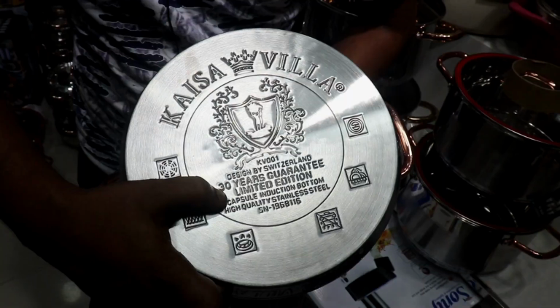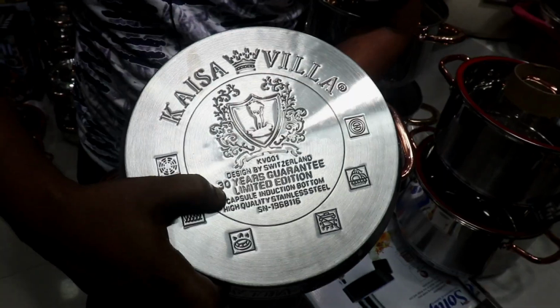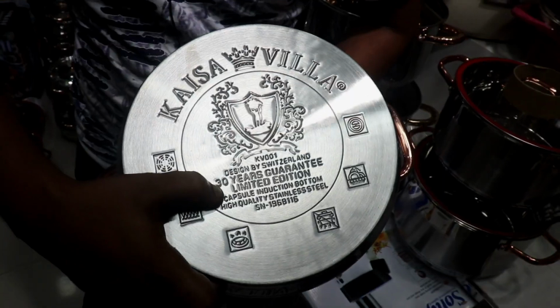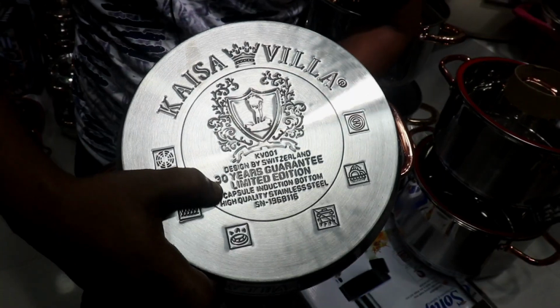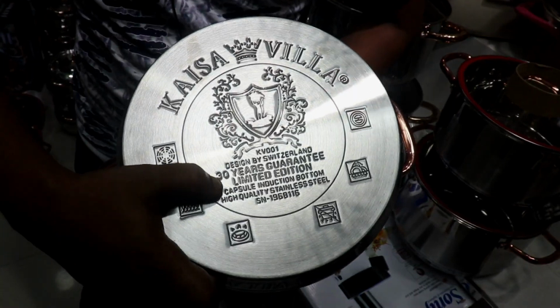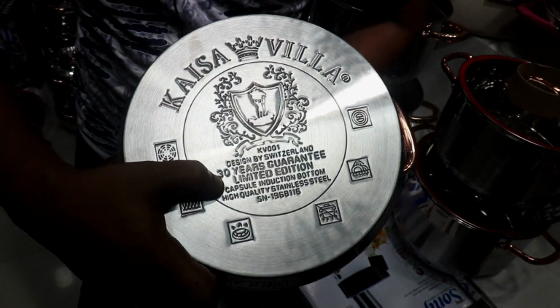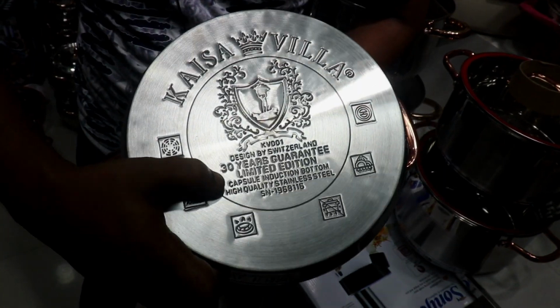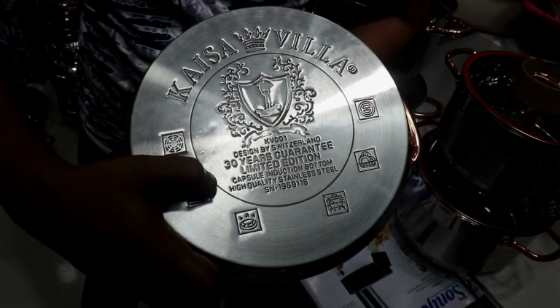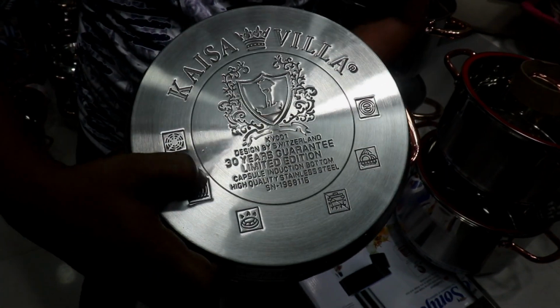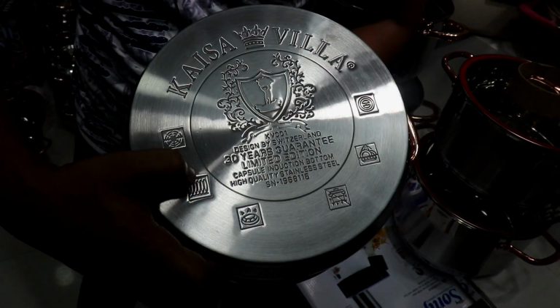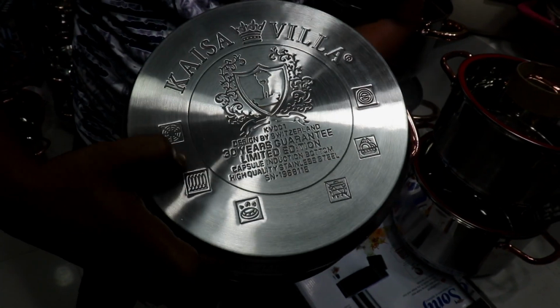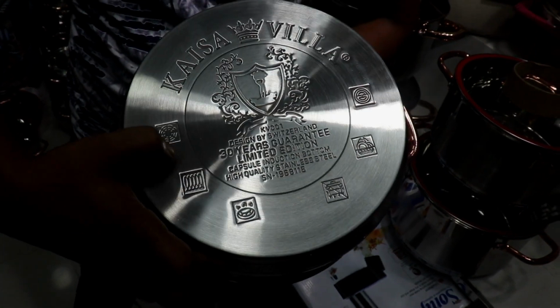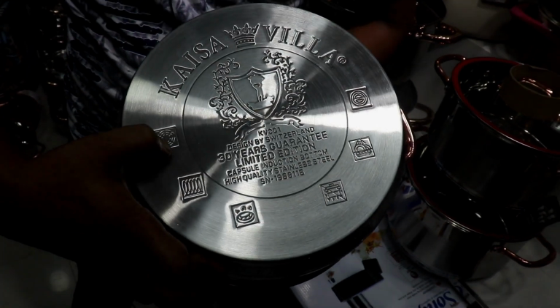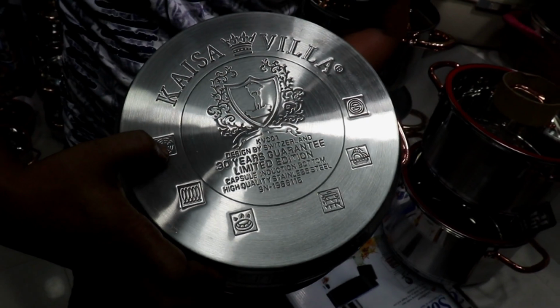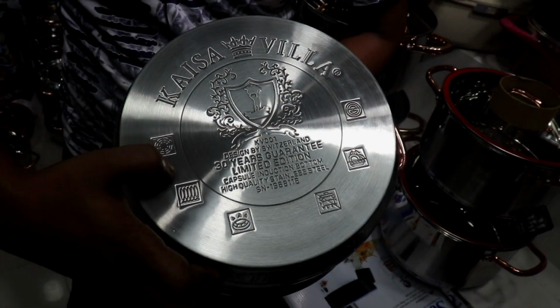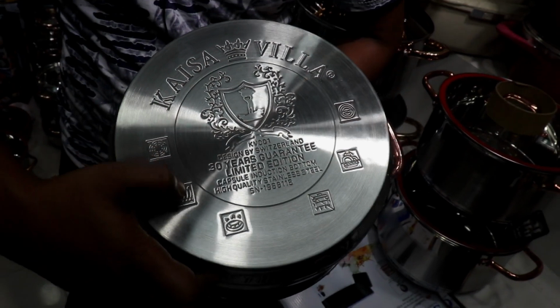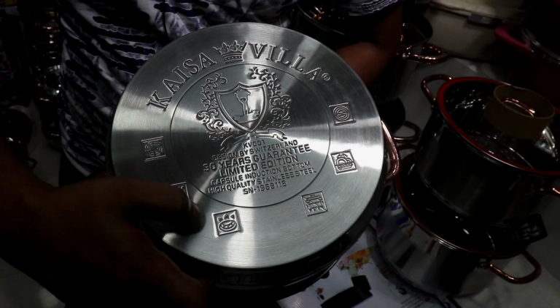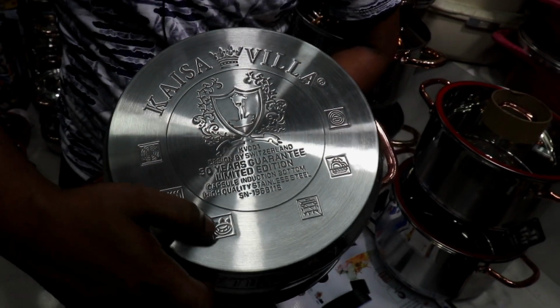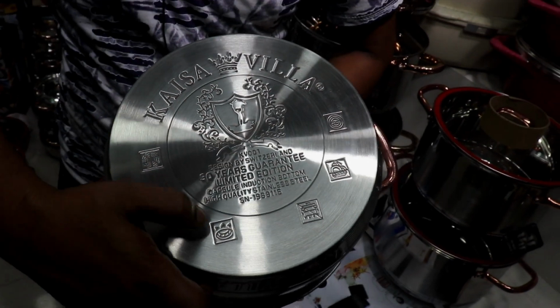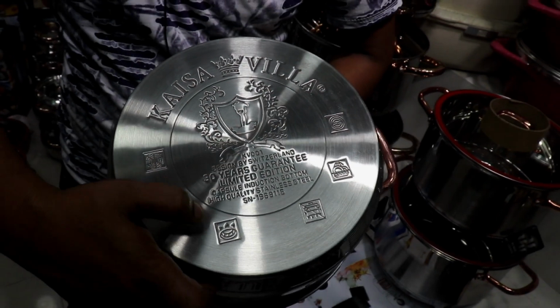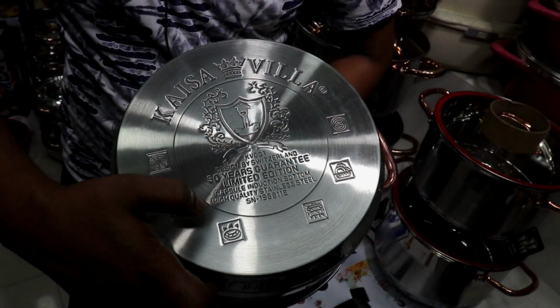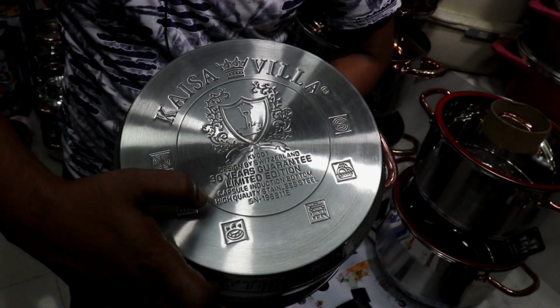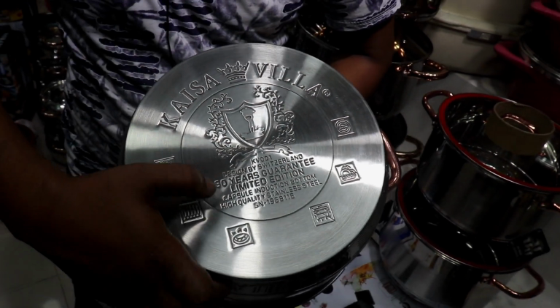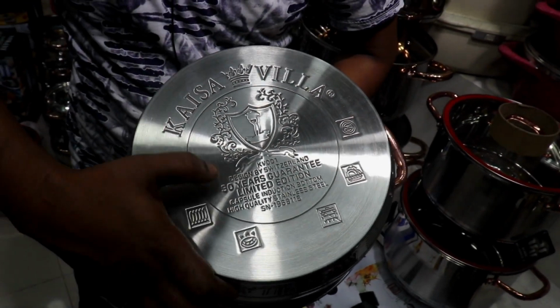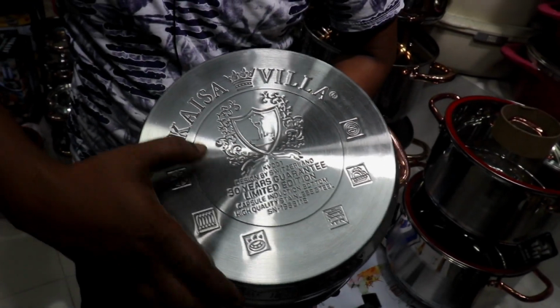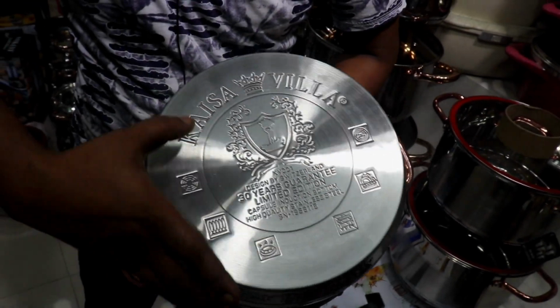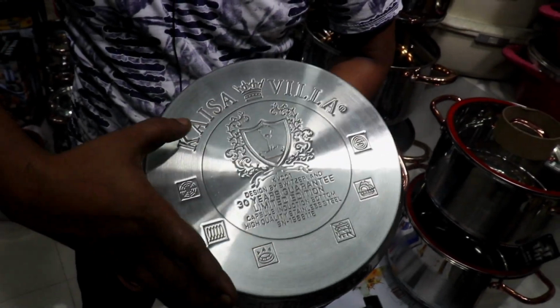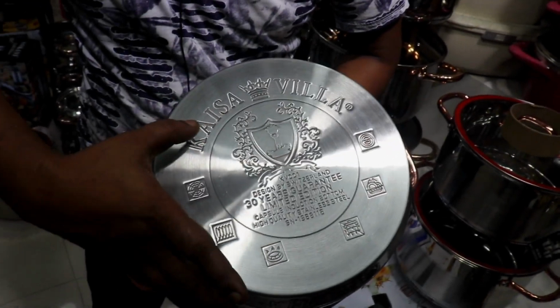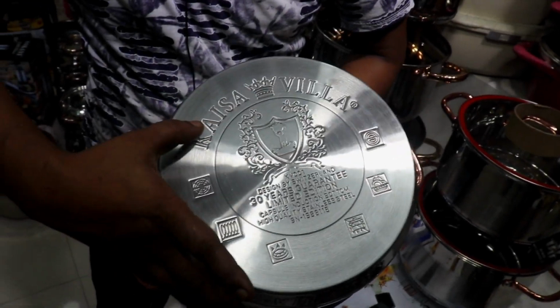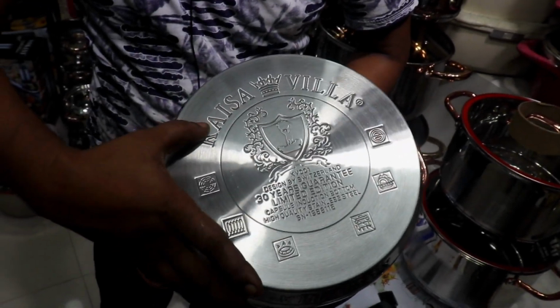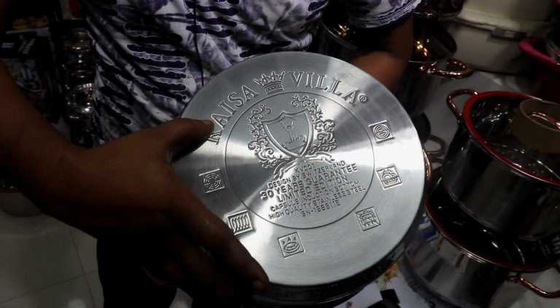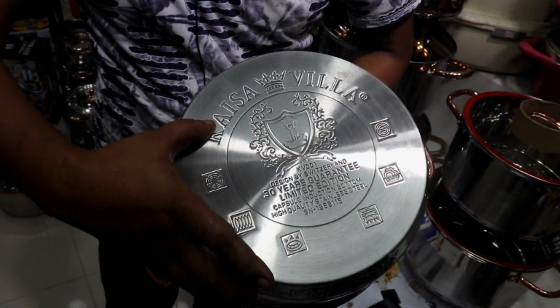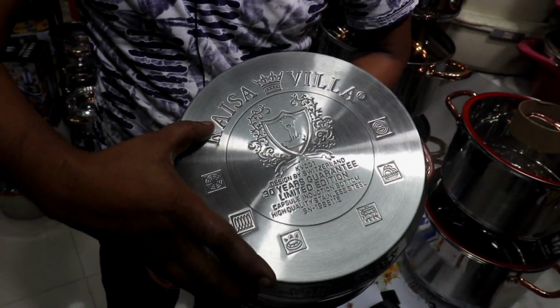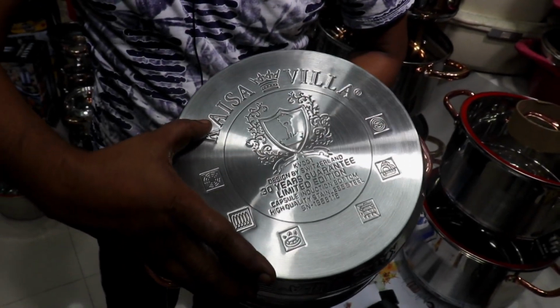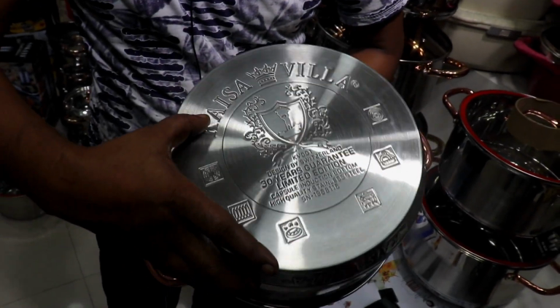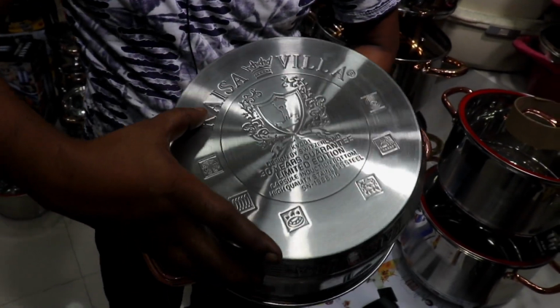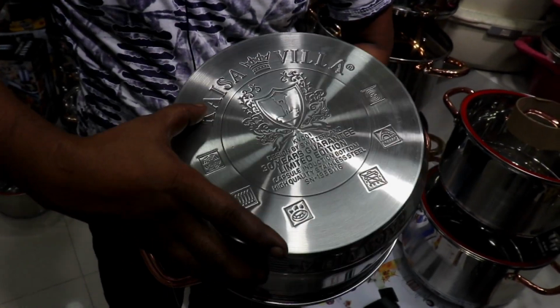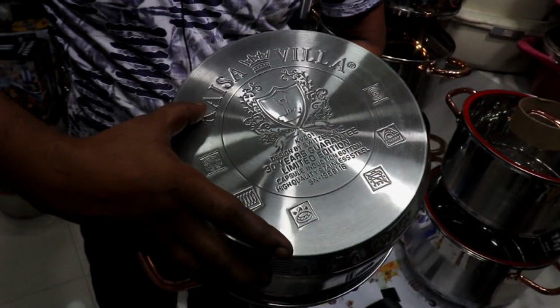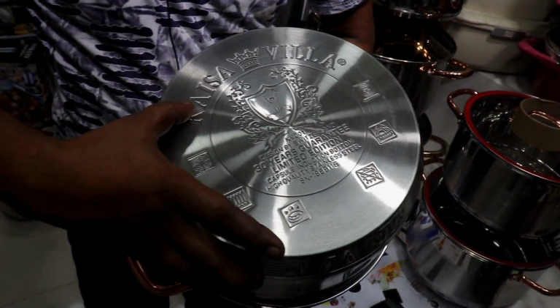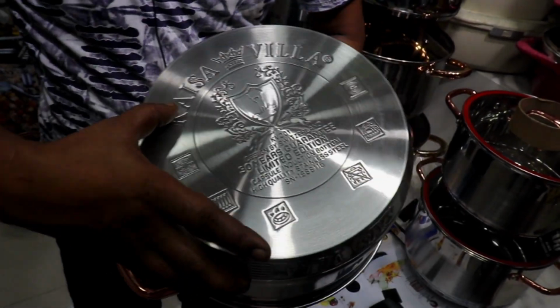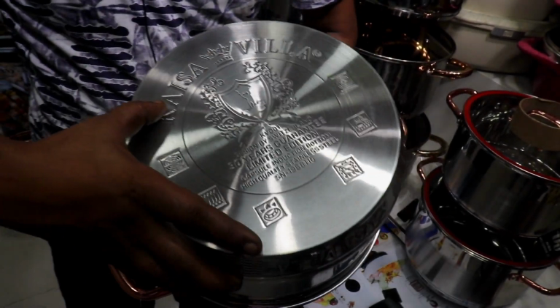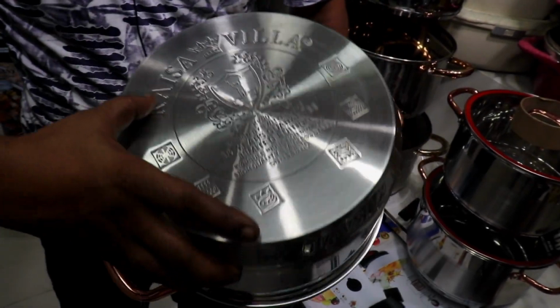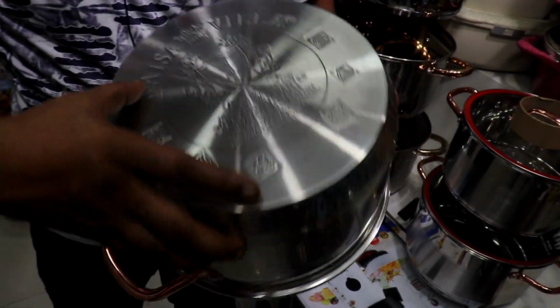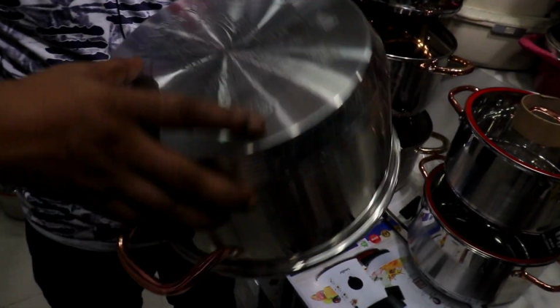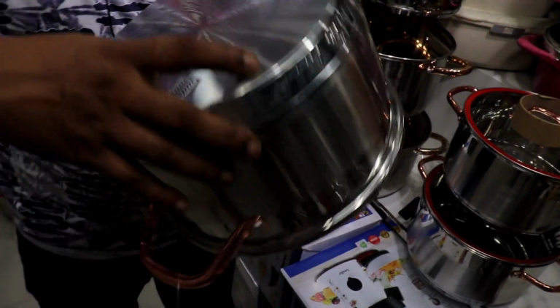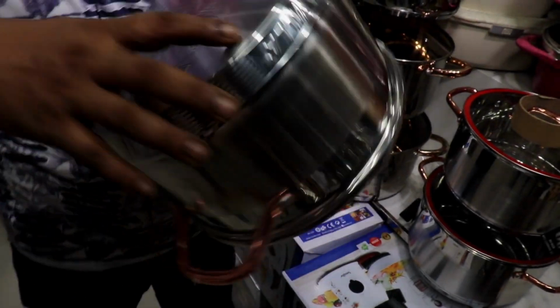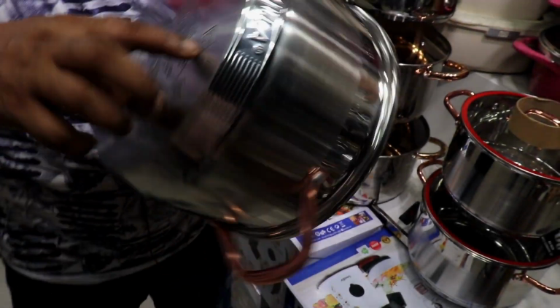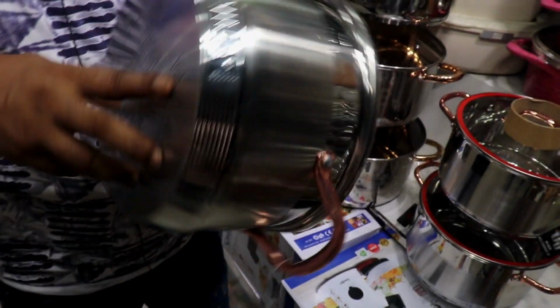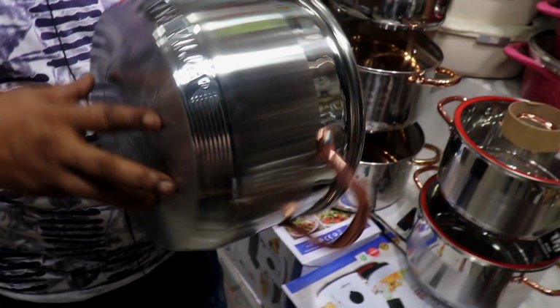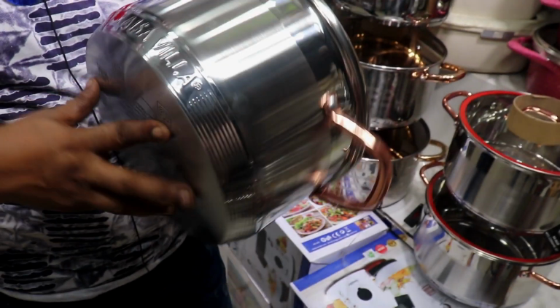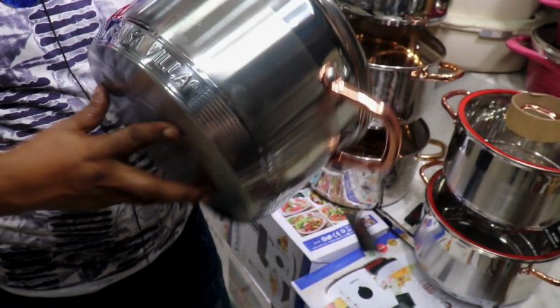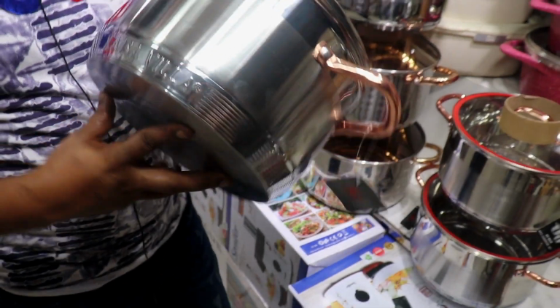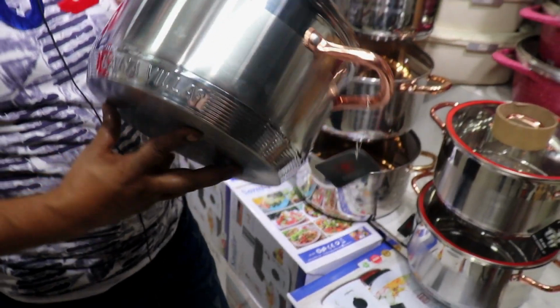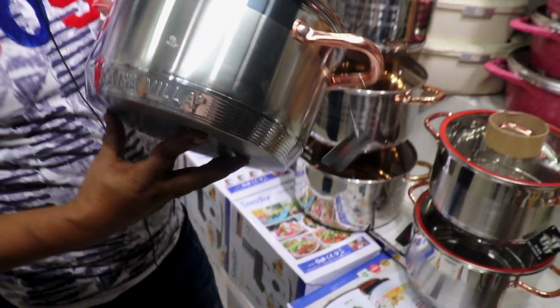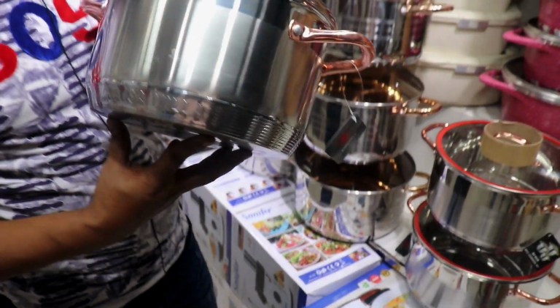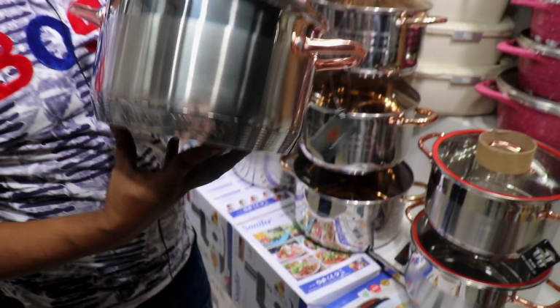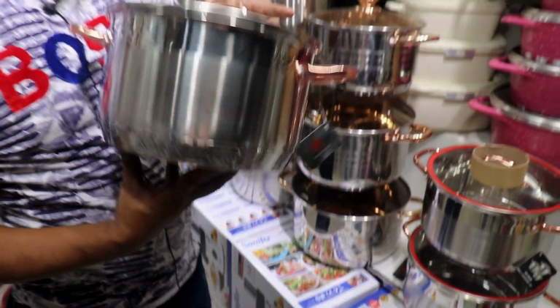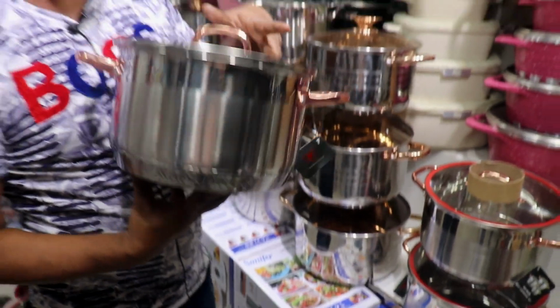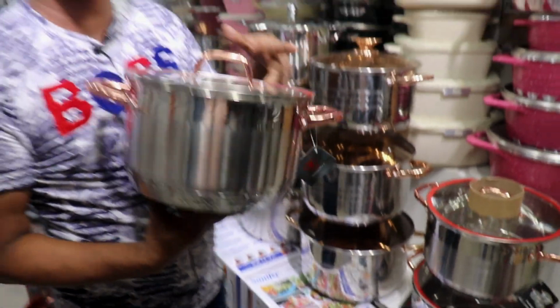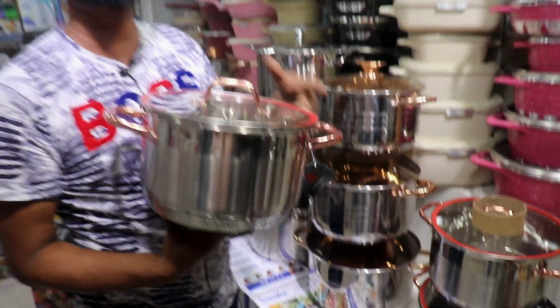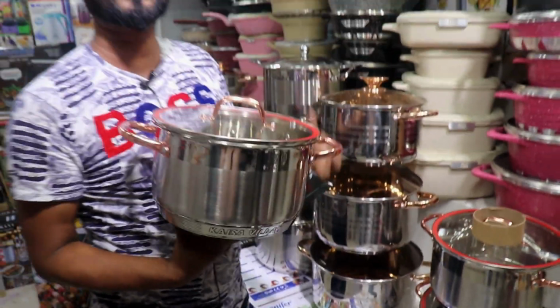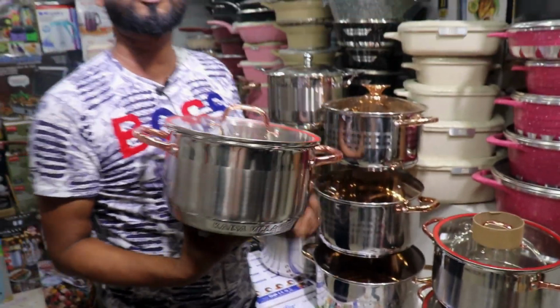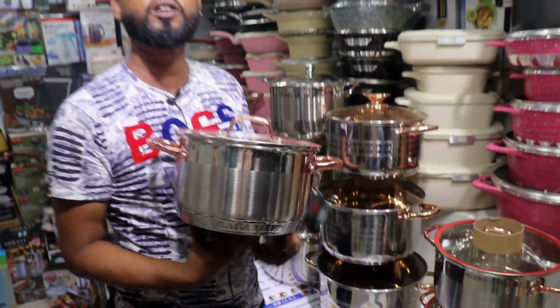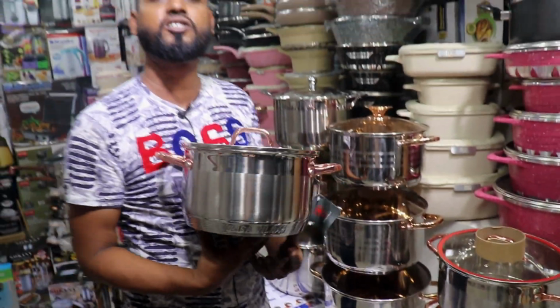304 grade stainless steel. This is the first time to run the whole thing.